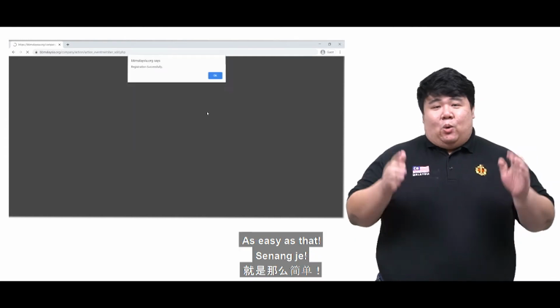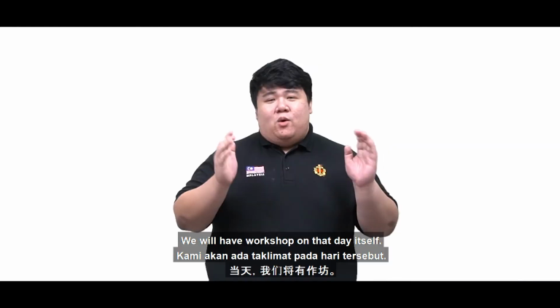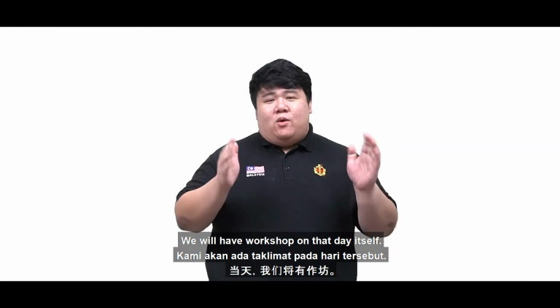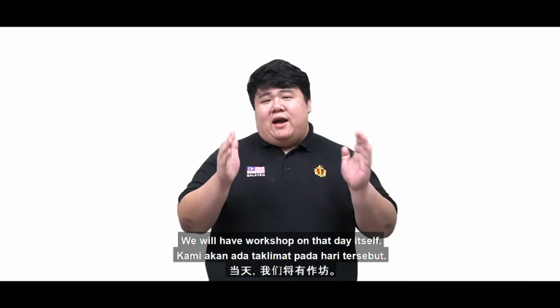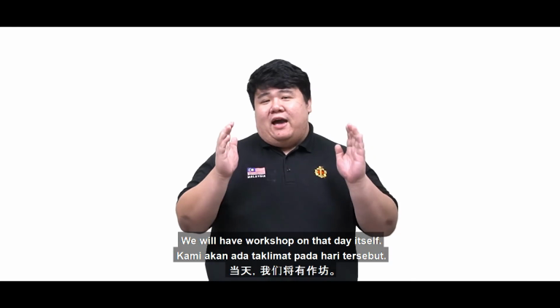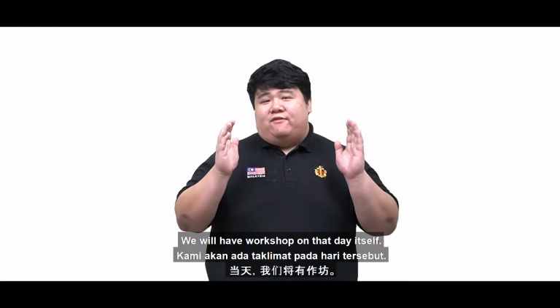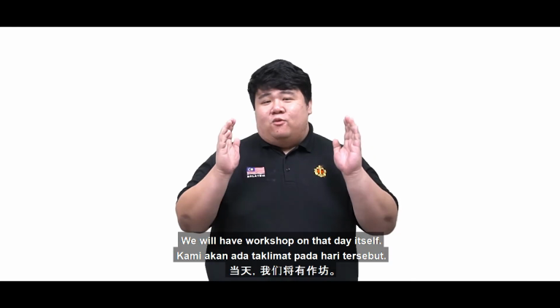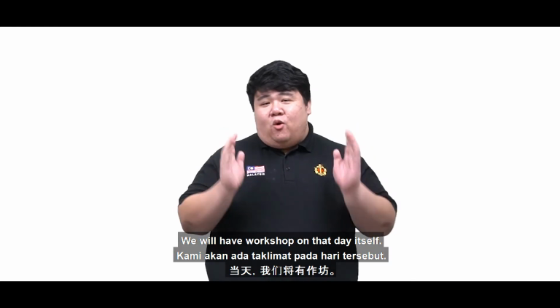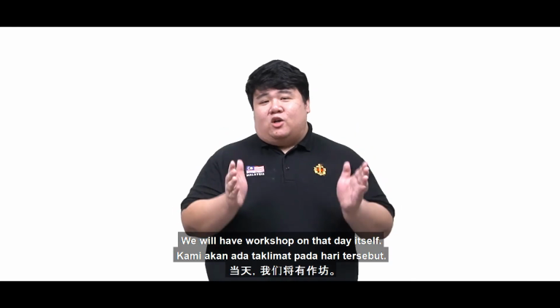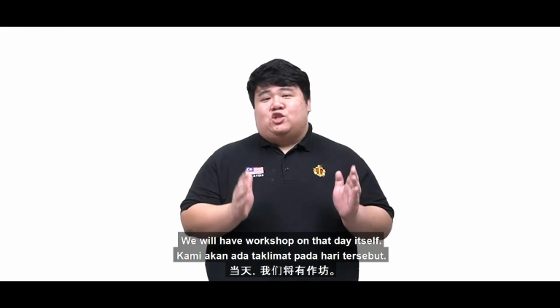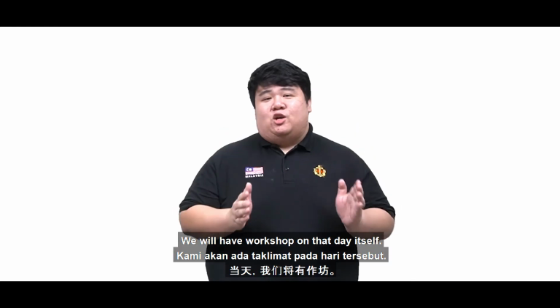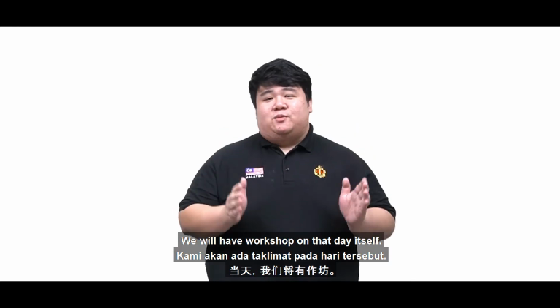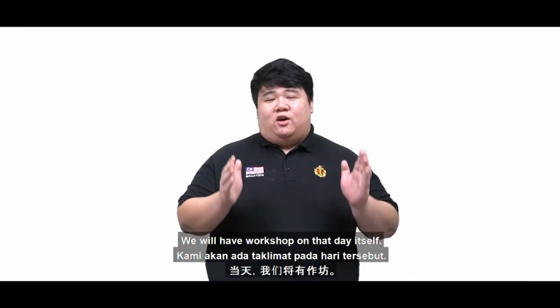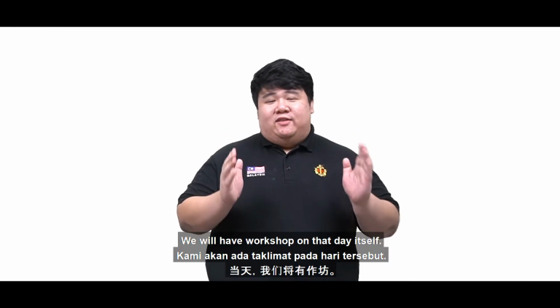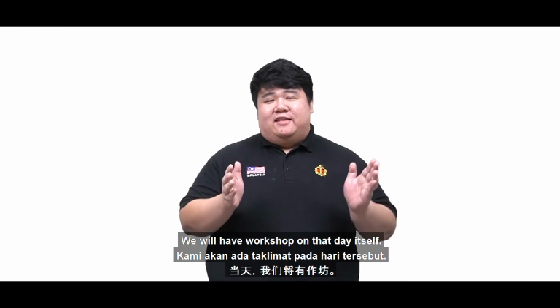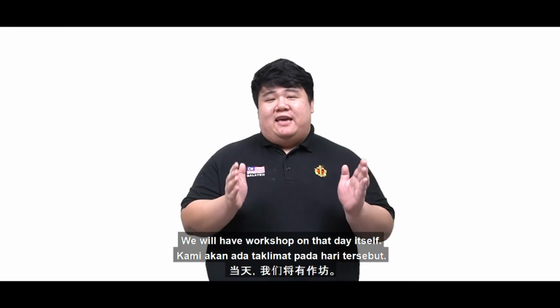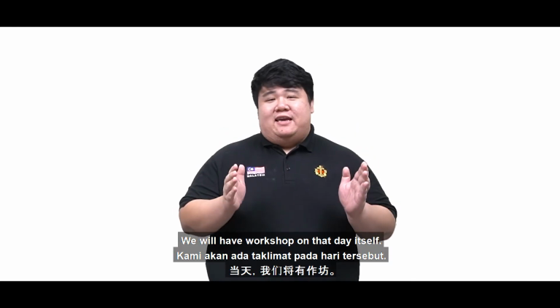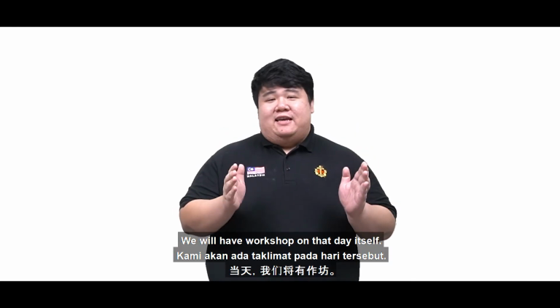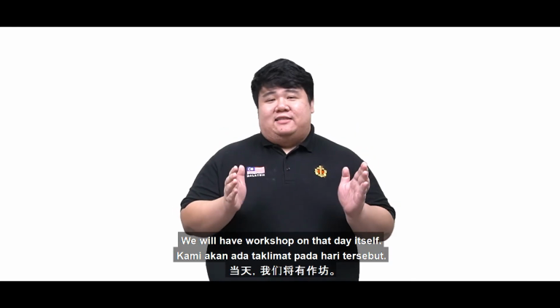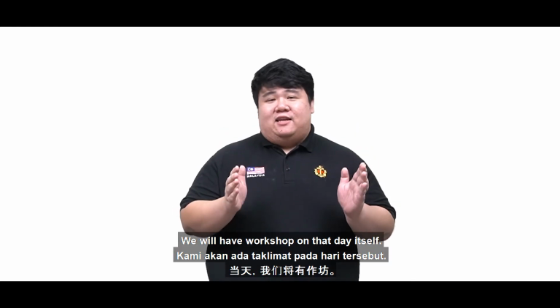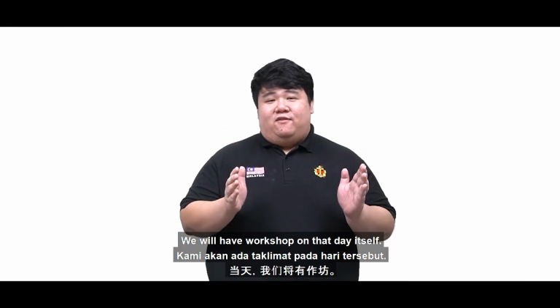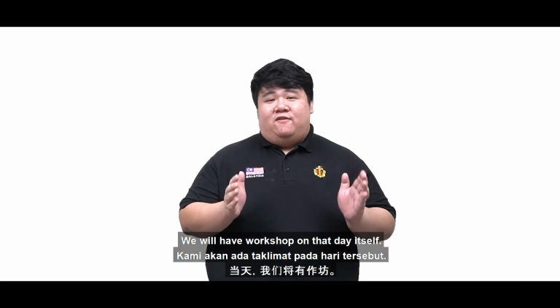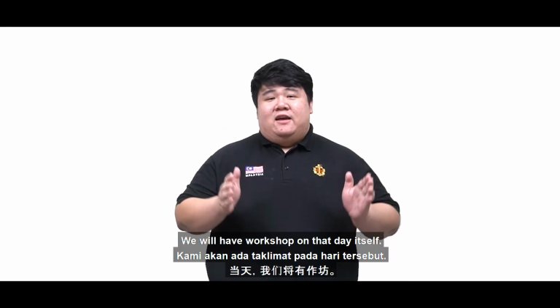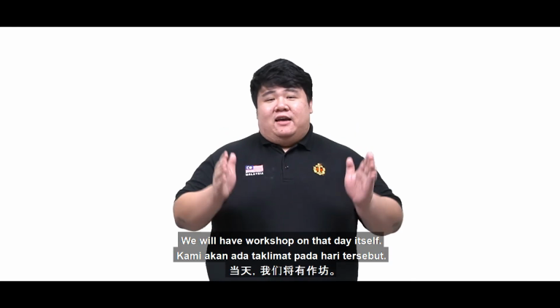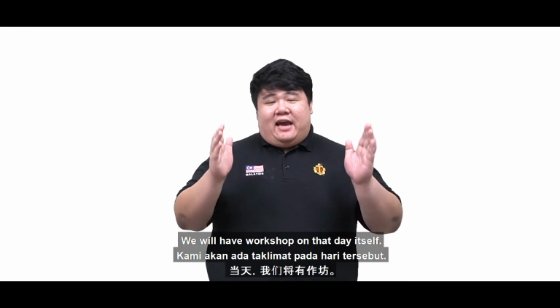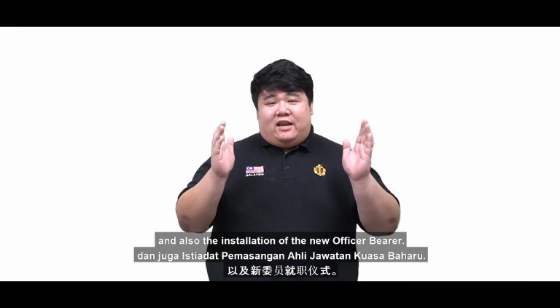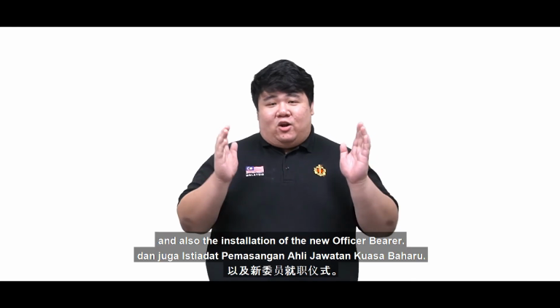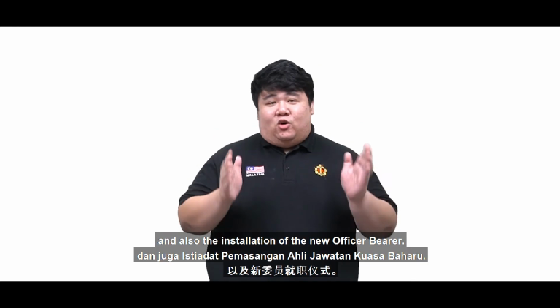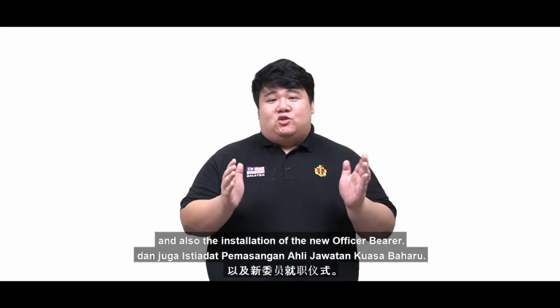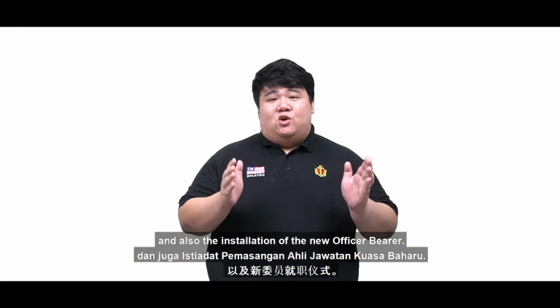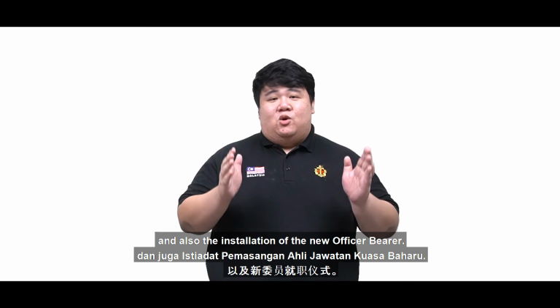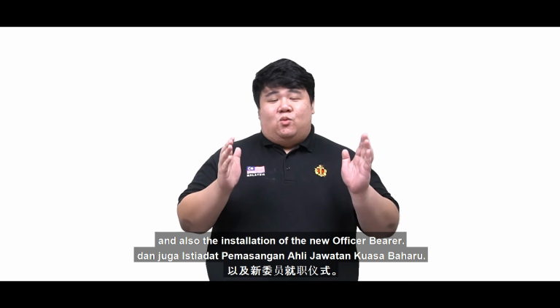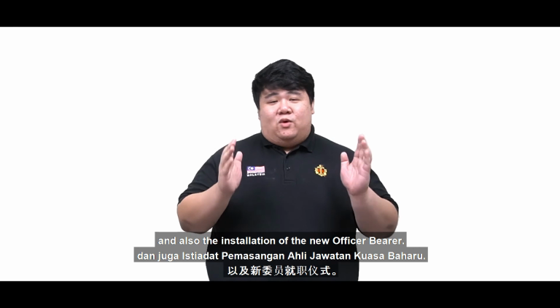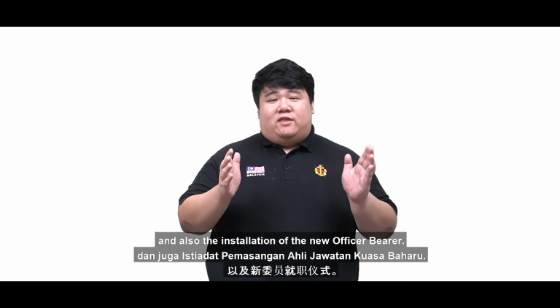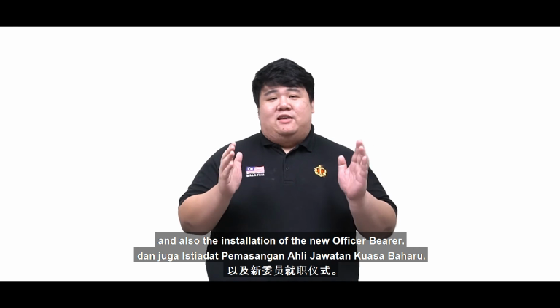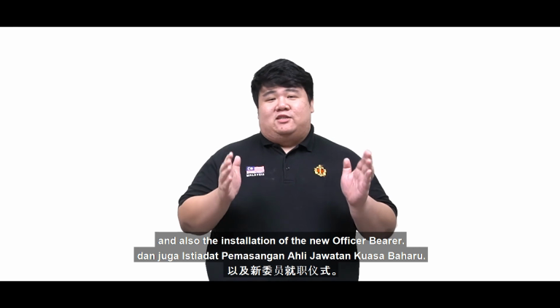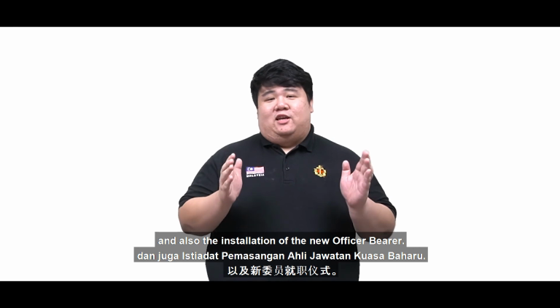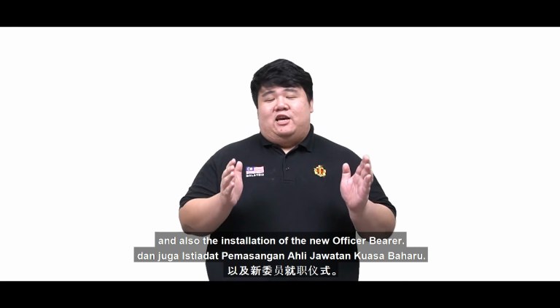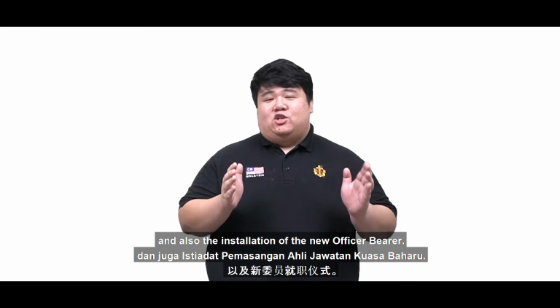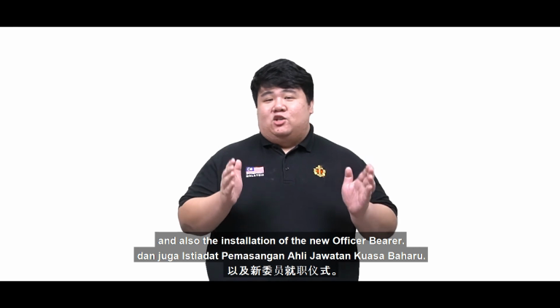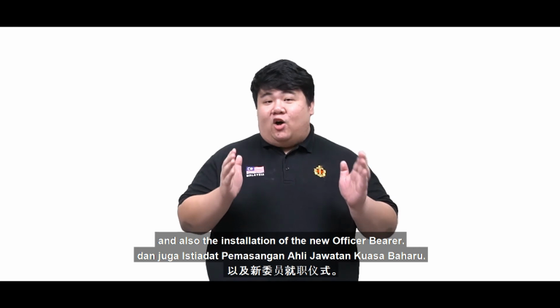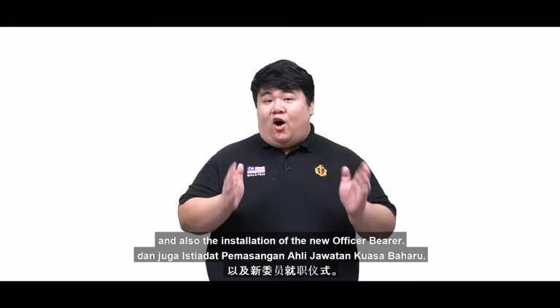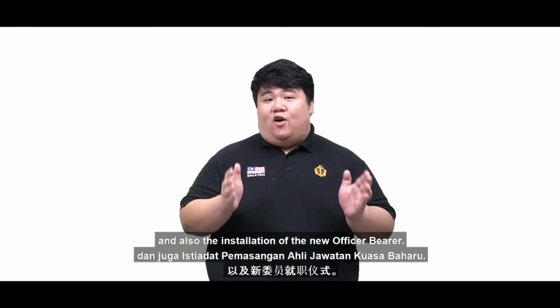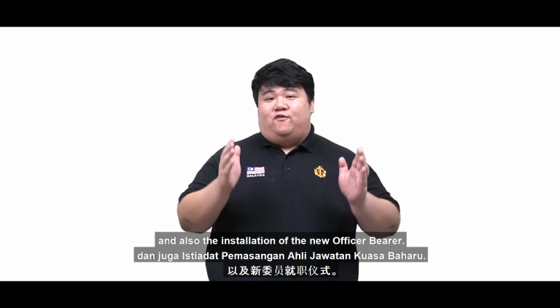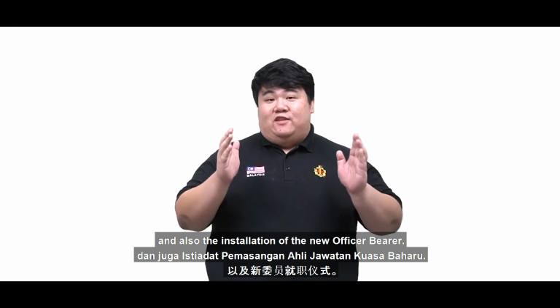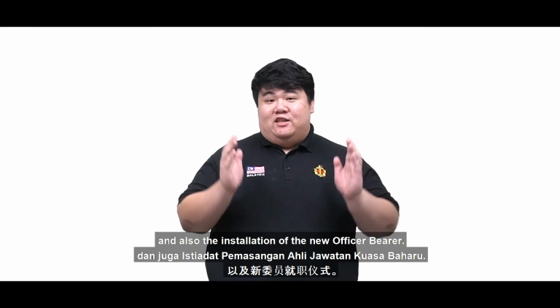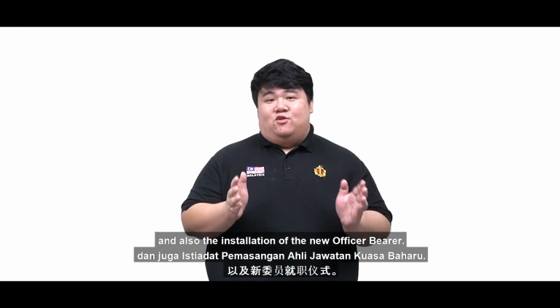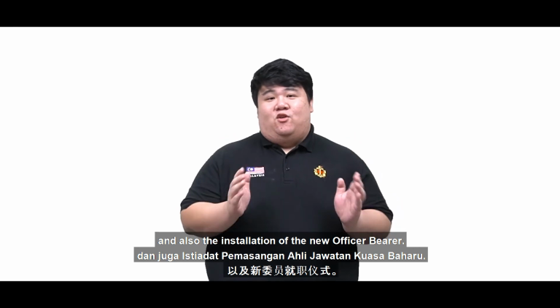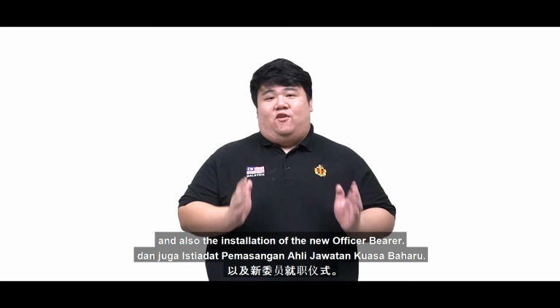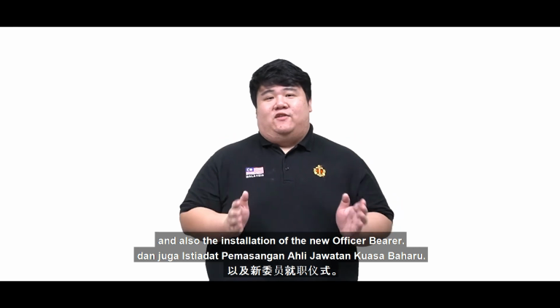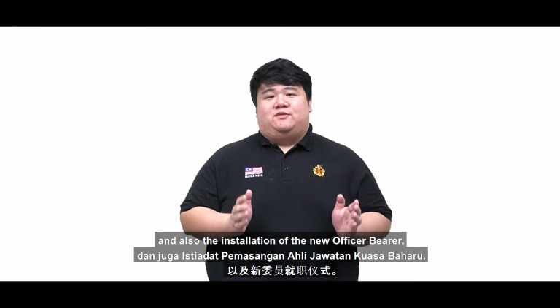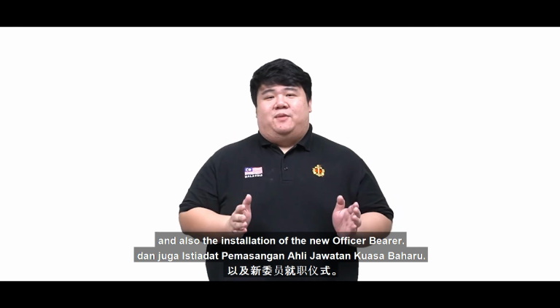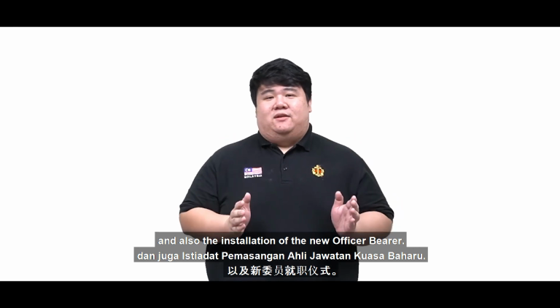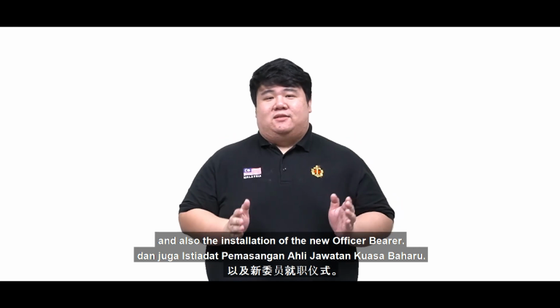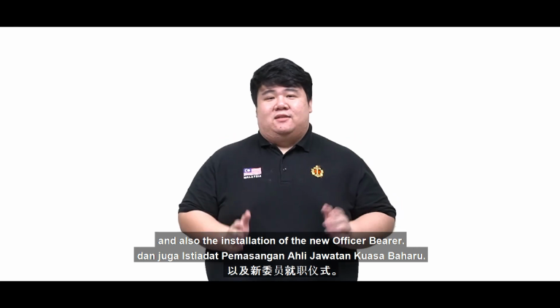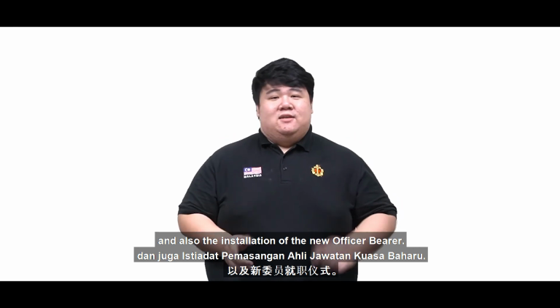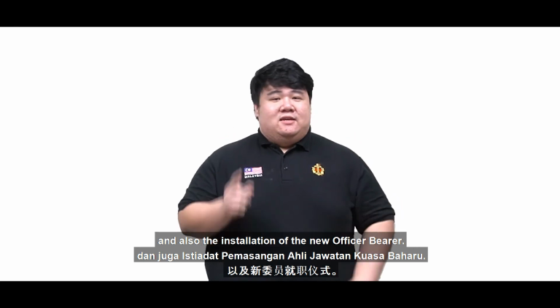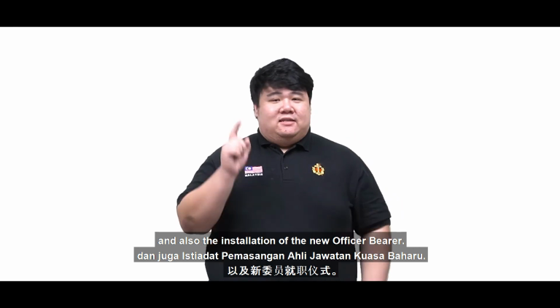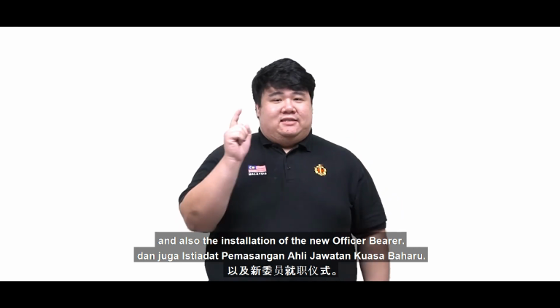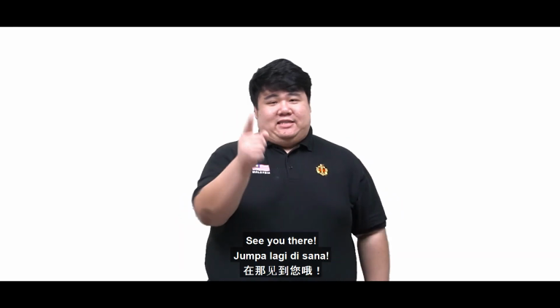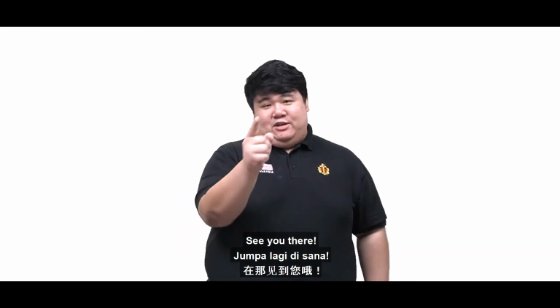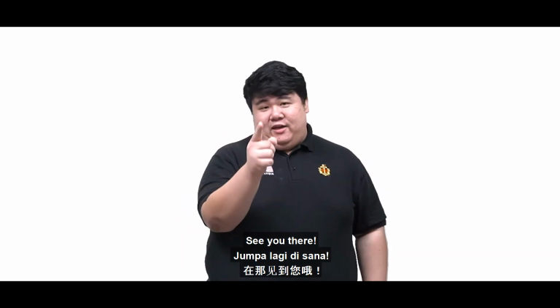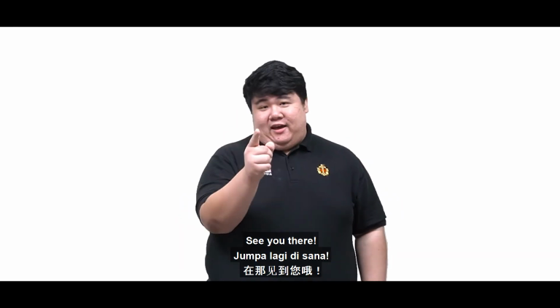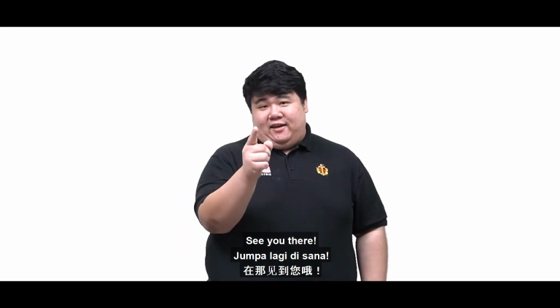We will have workshops on the day itself and also with installation of the new office press. See you then.